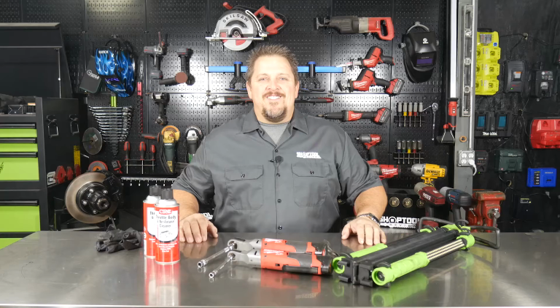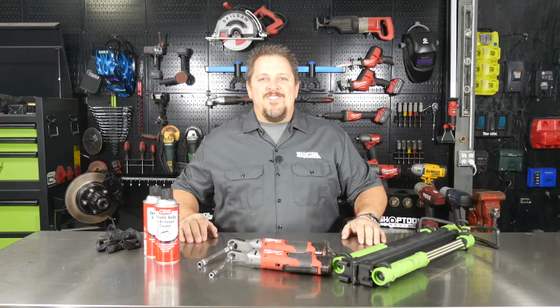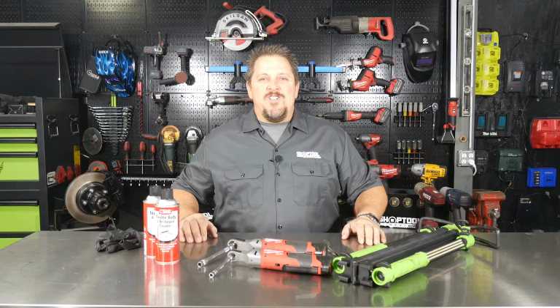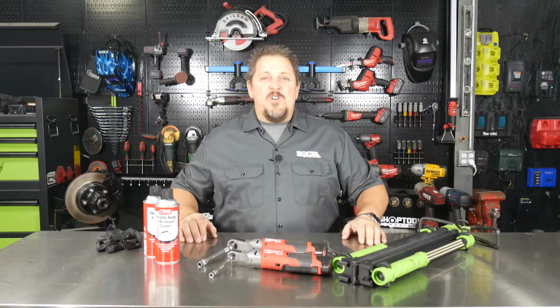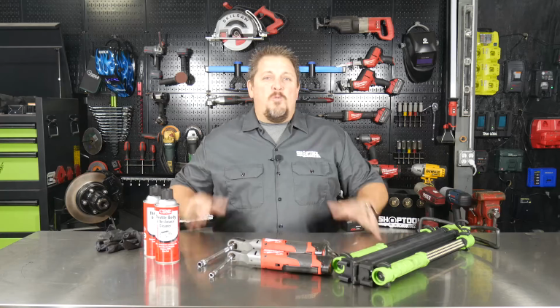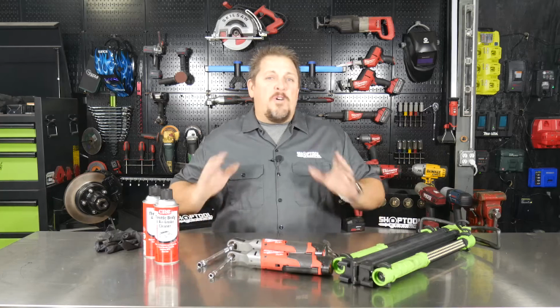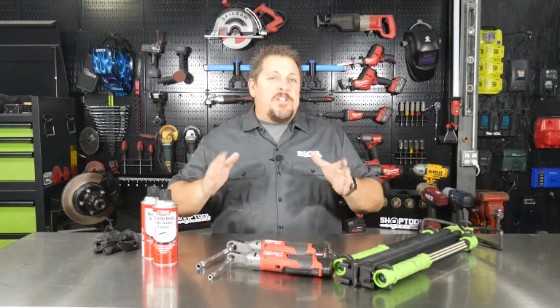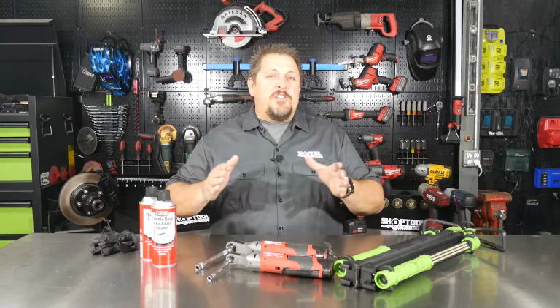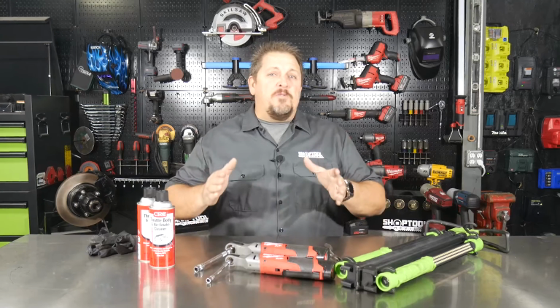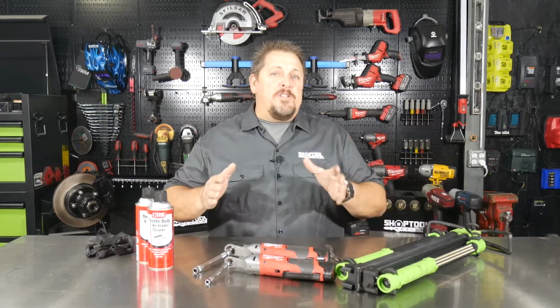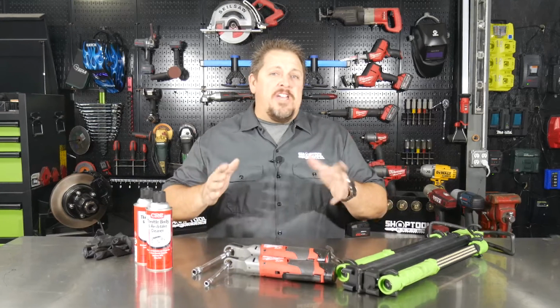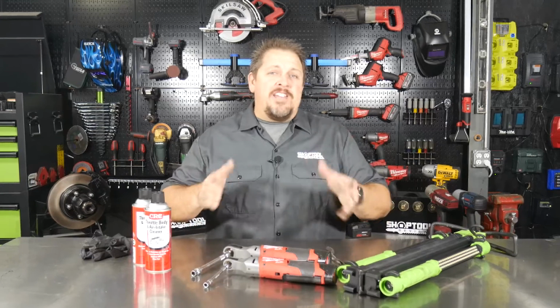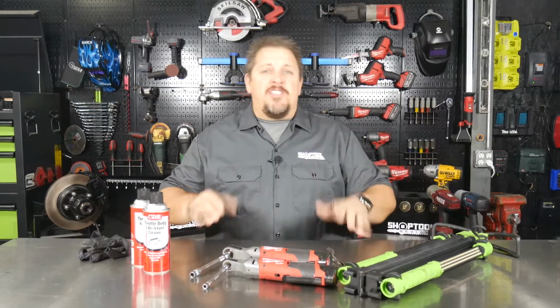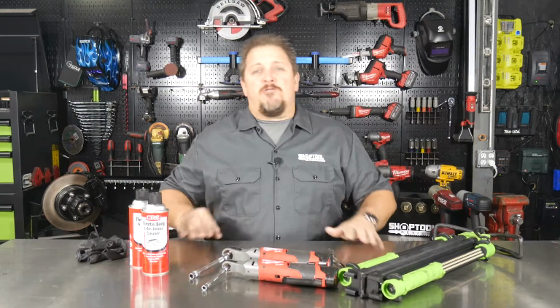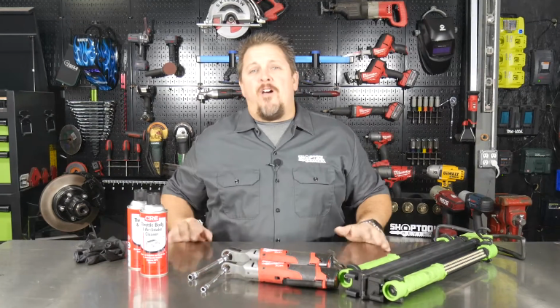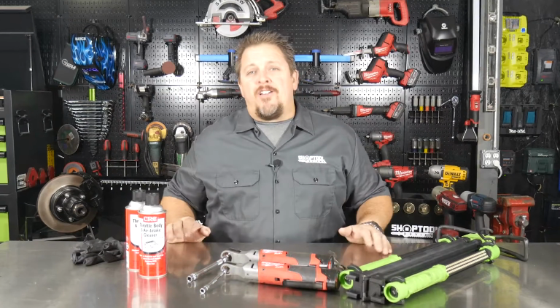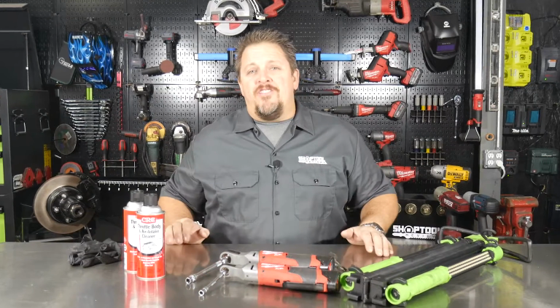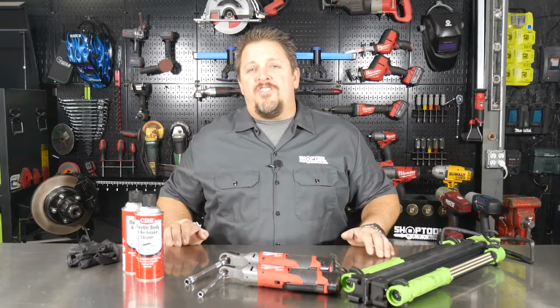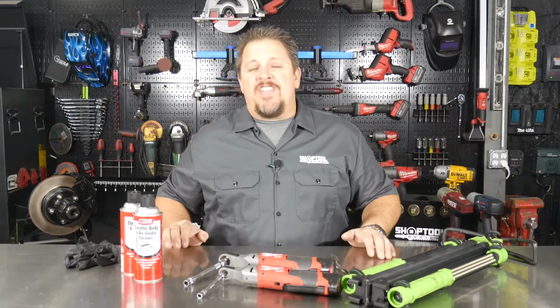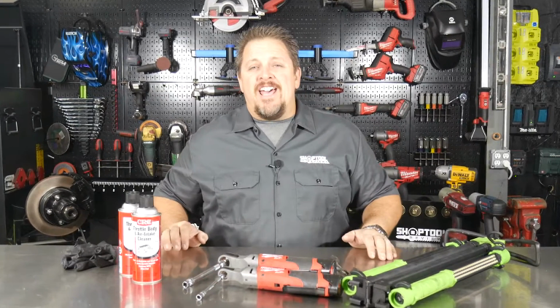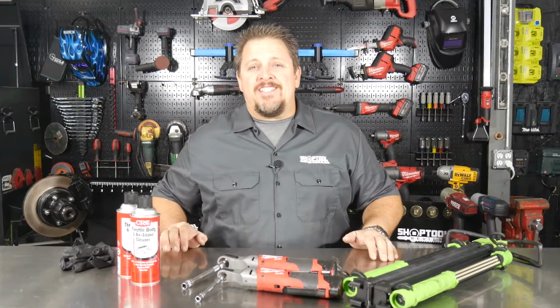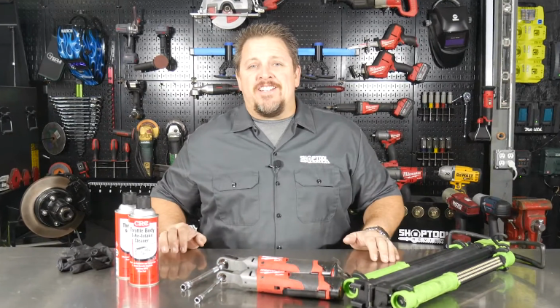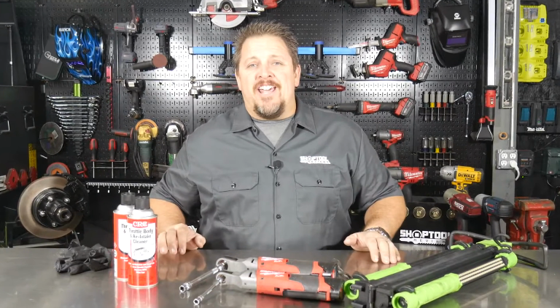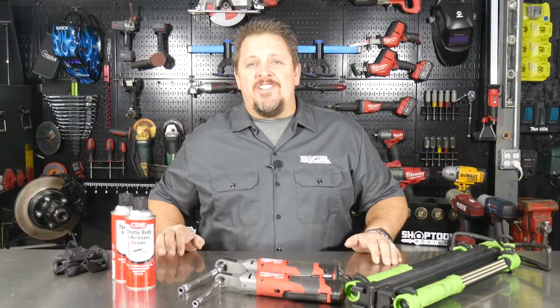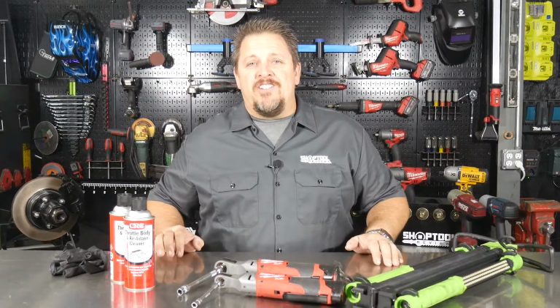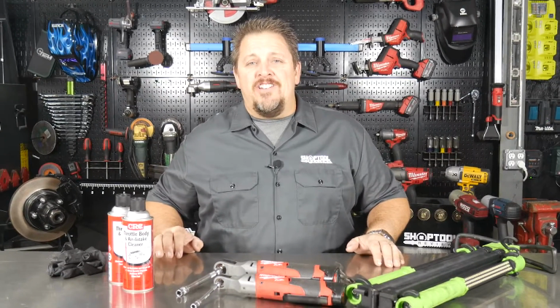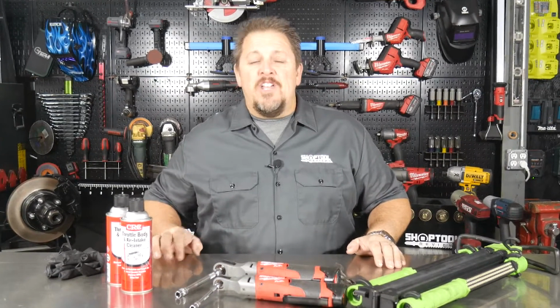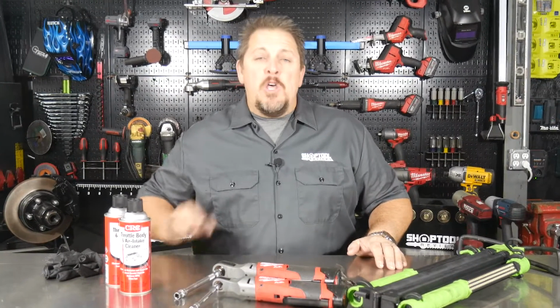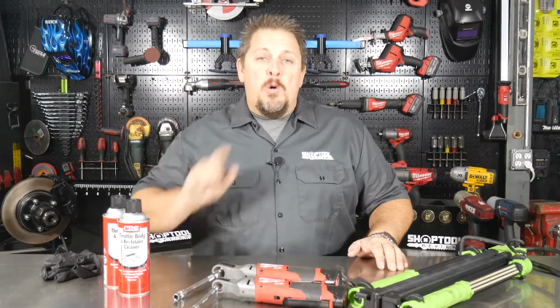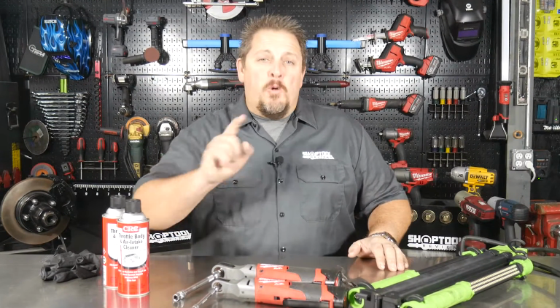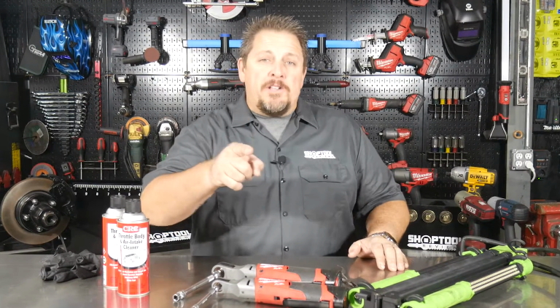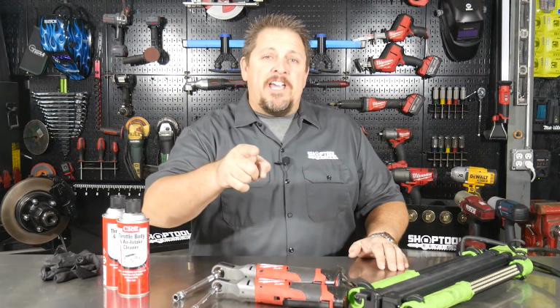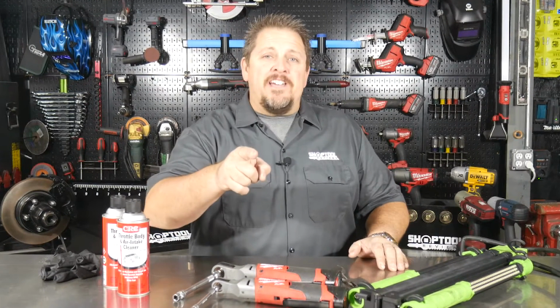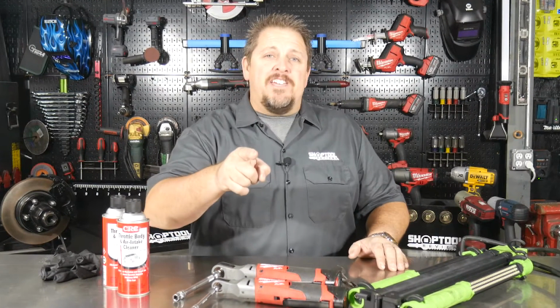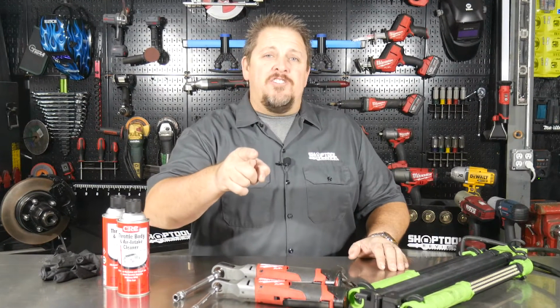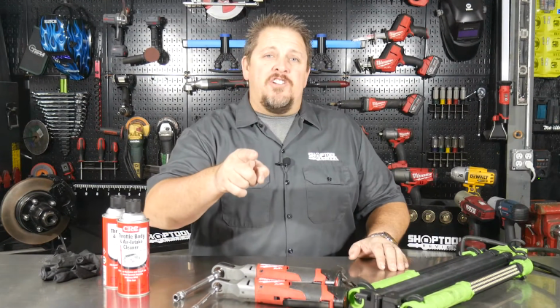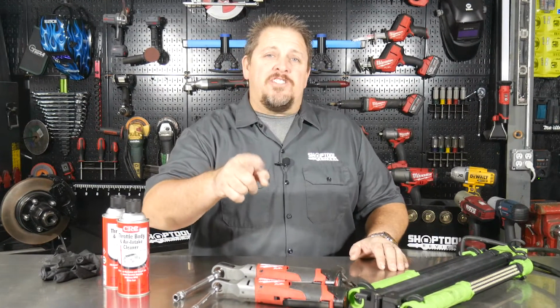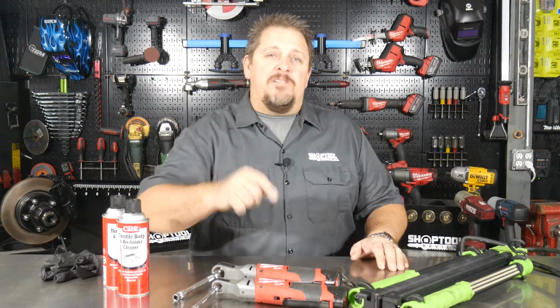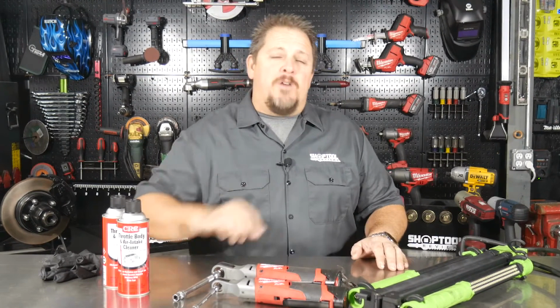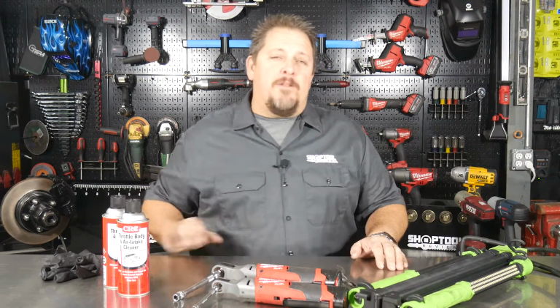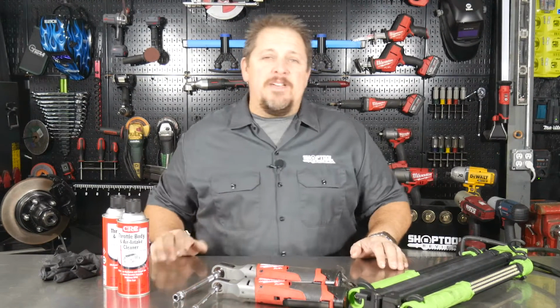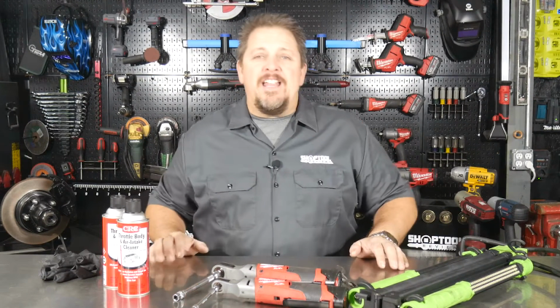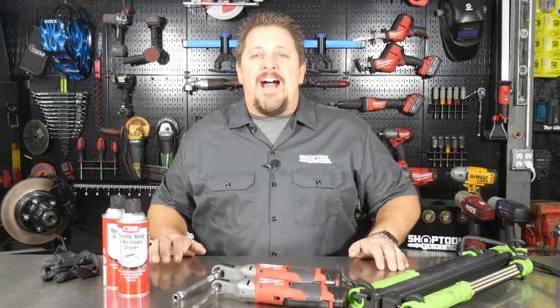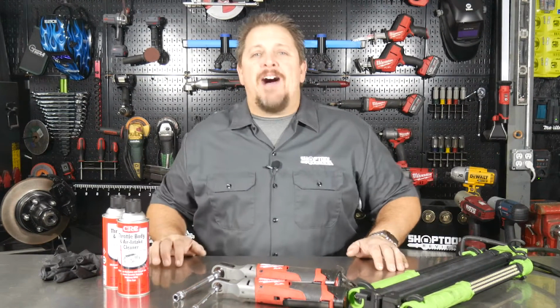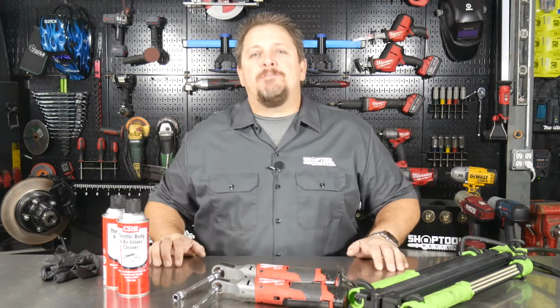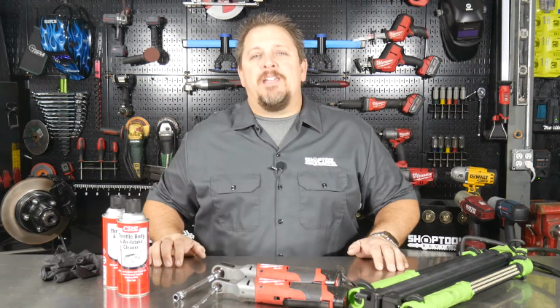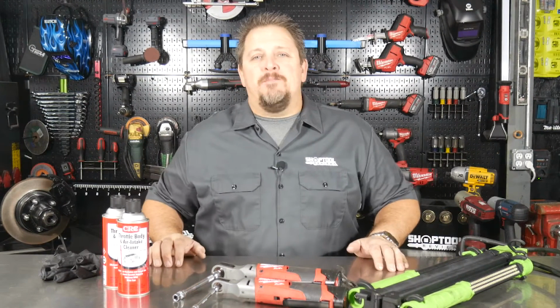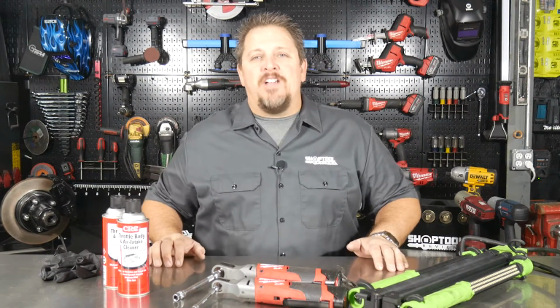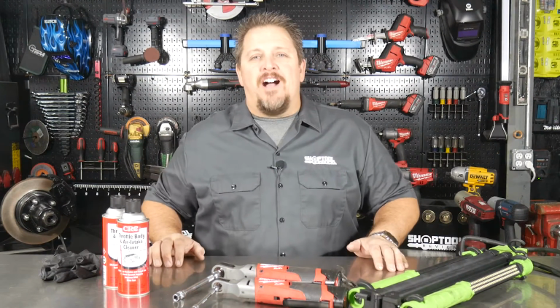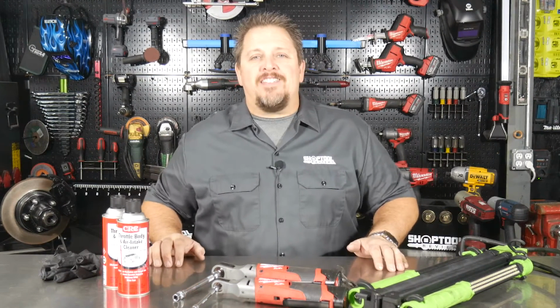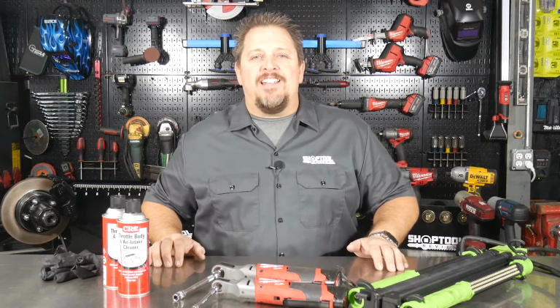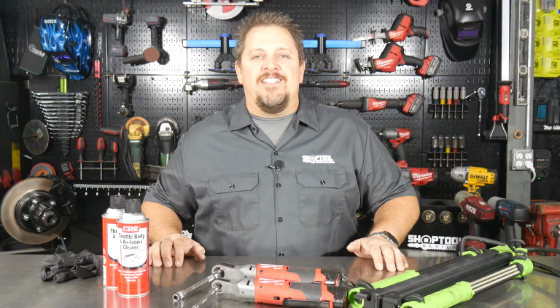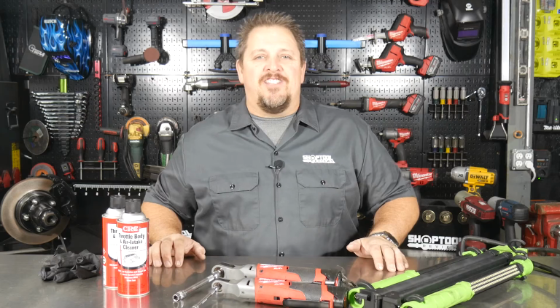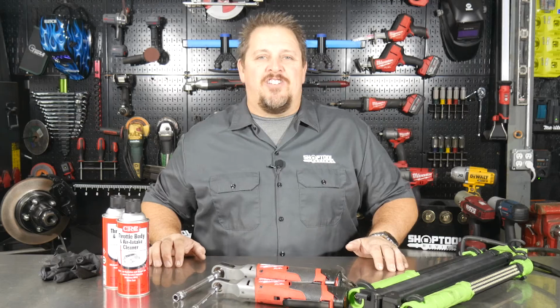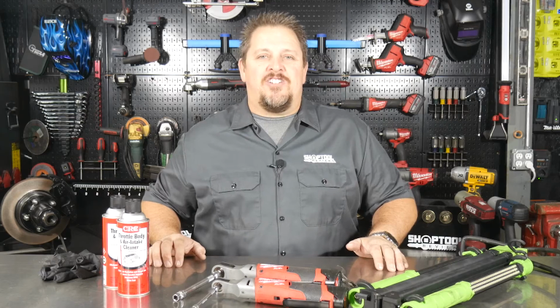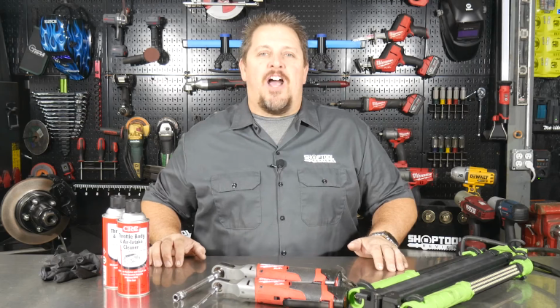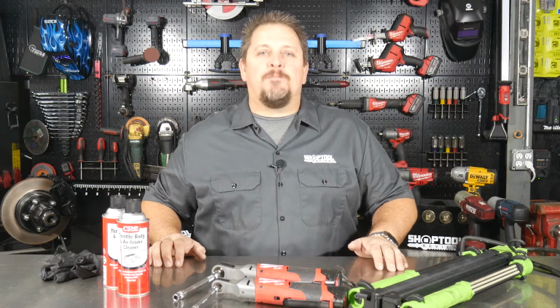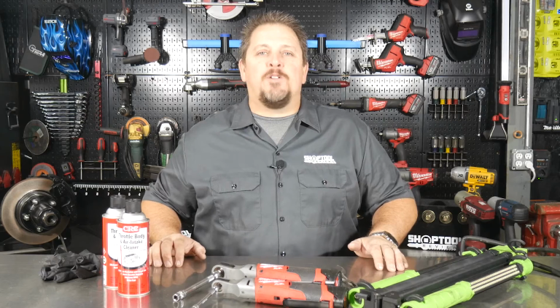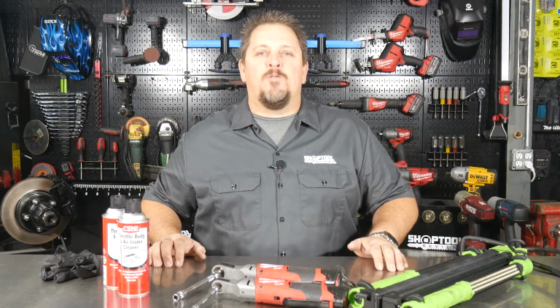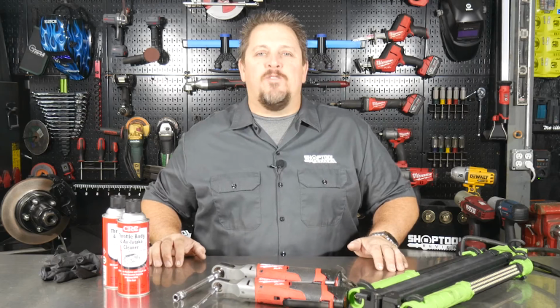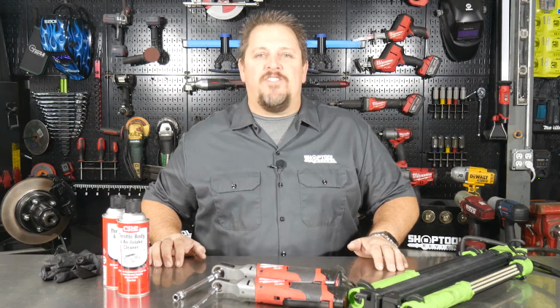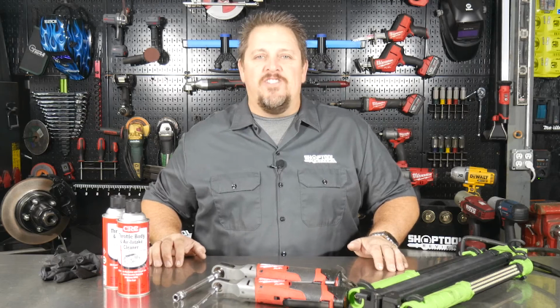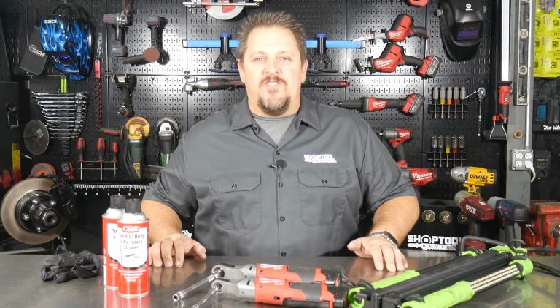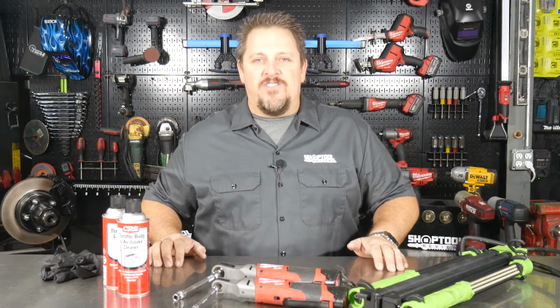What do you do when you hit the throttle and there's a hesitation? We'll tell you in just a moment. I'm Tim Johnson and this is SHOPTOOL REVIEWS.